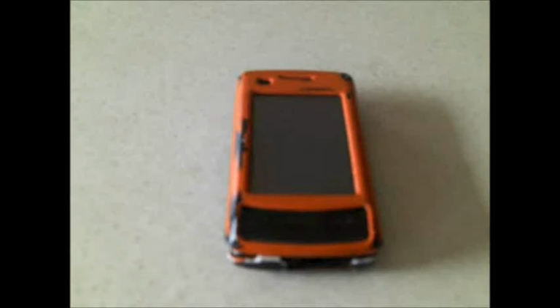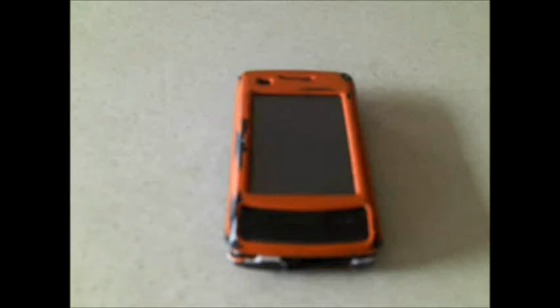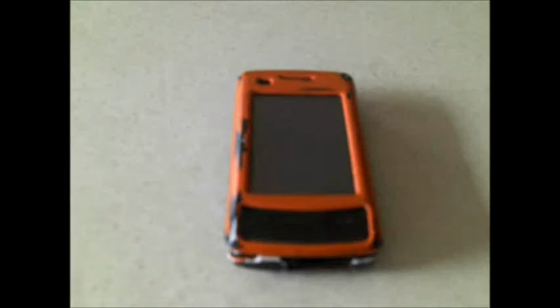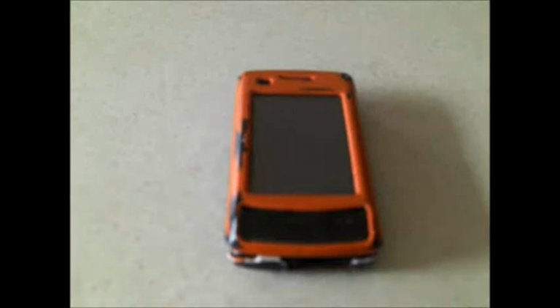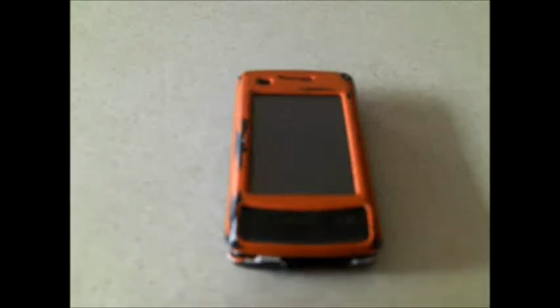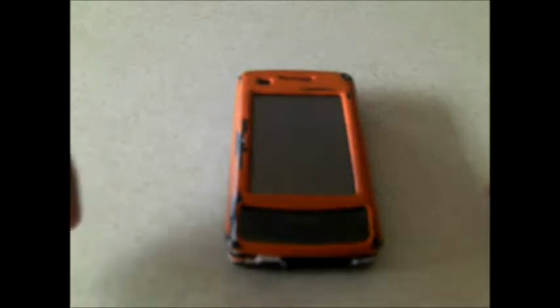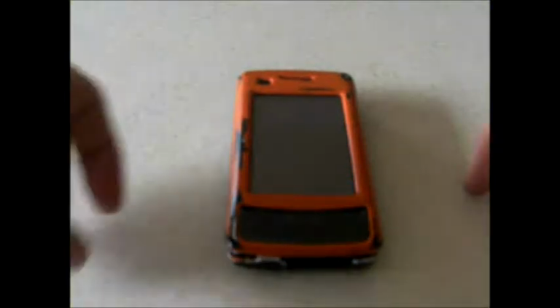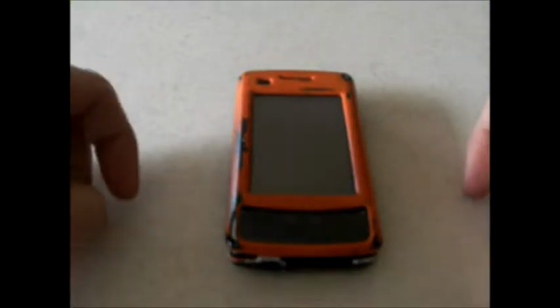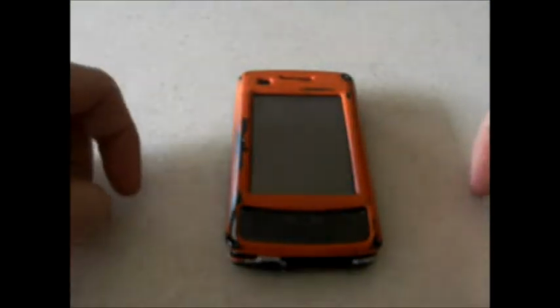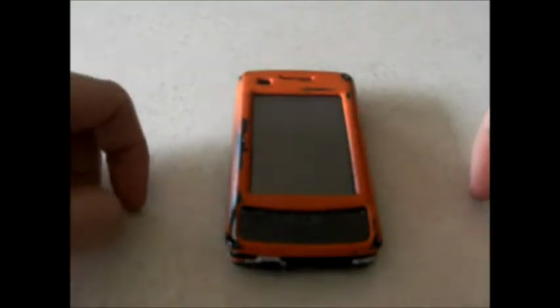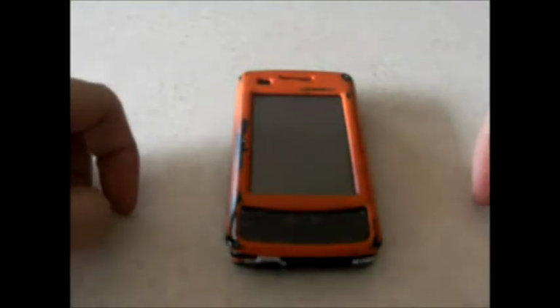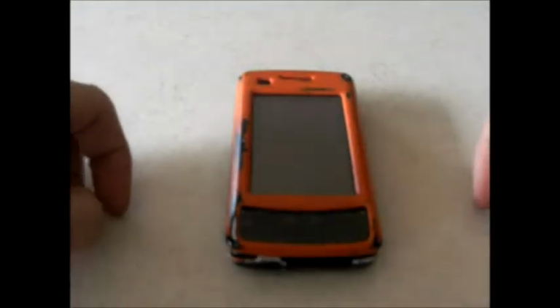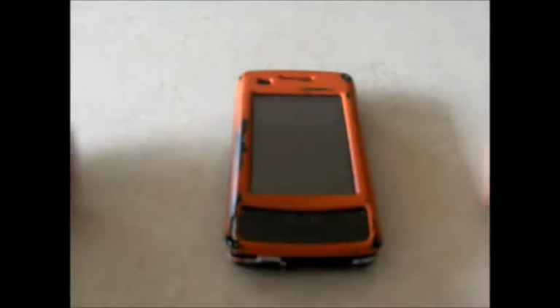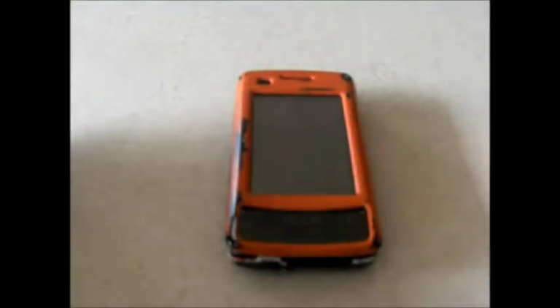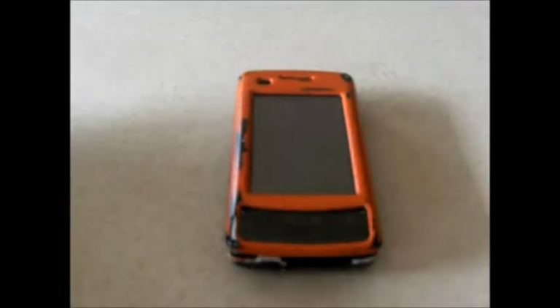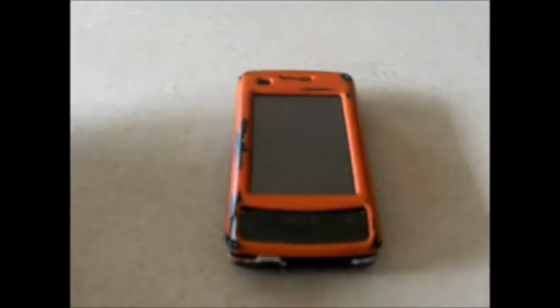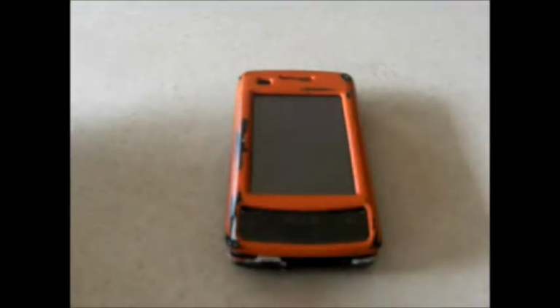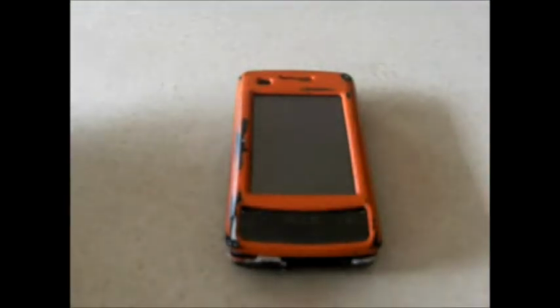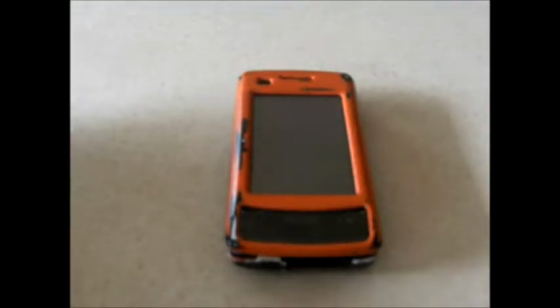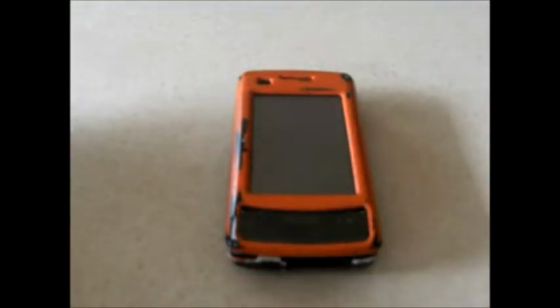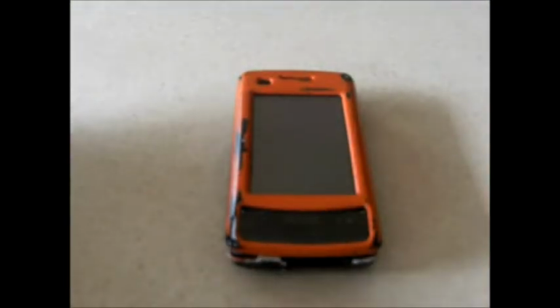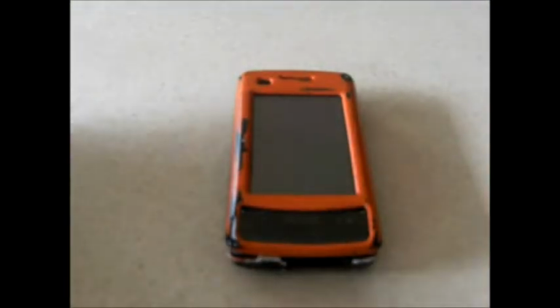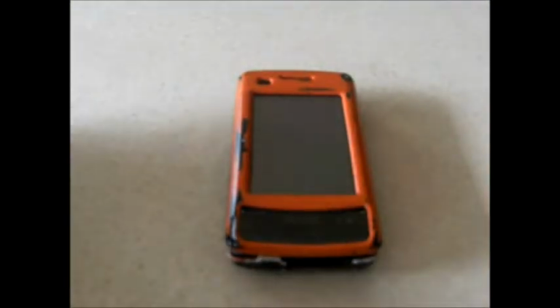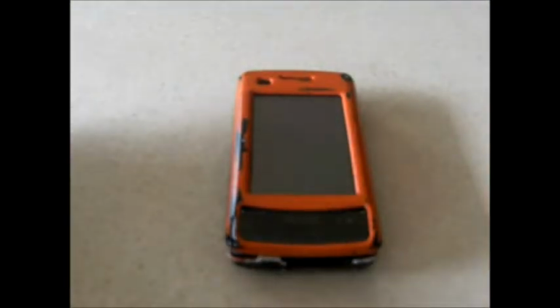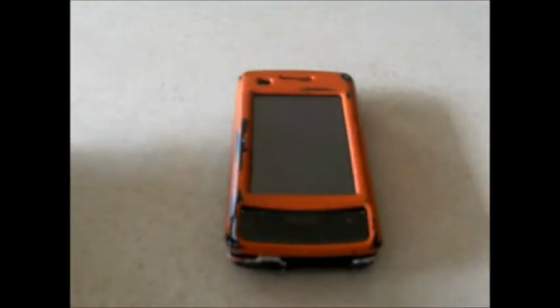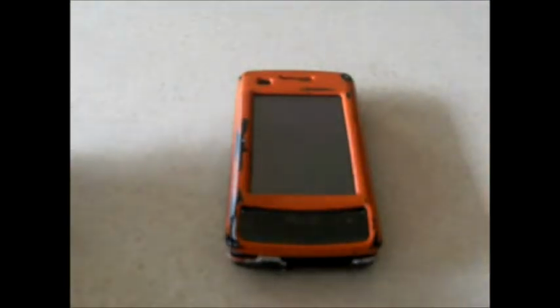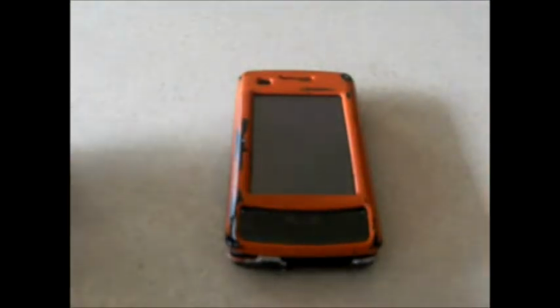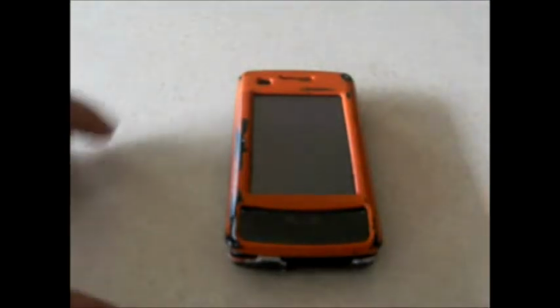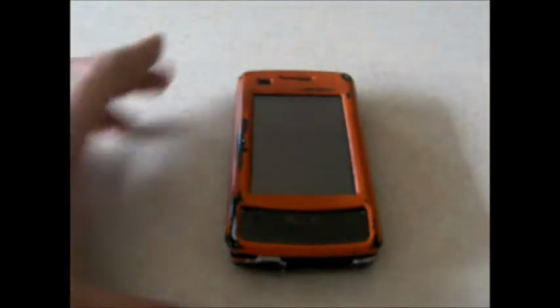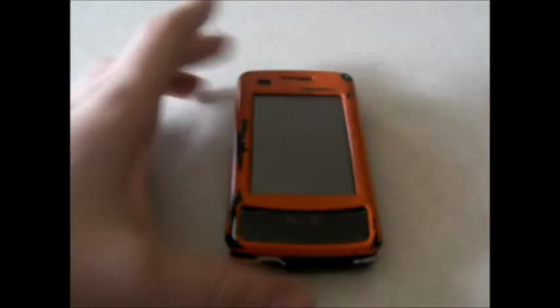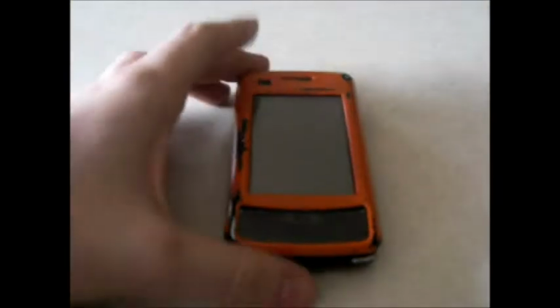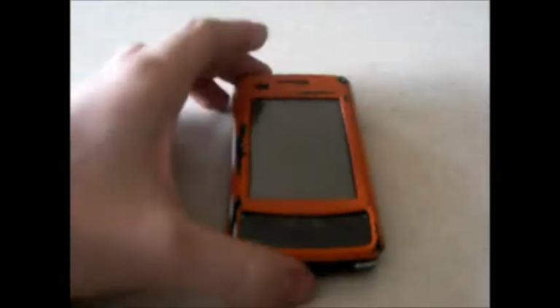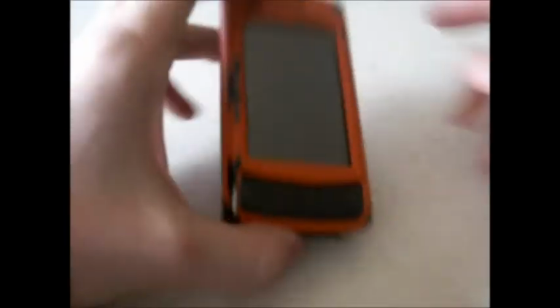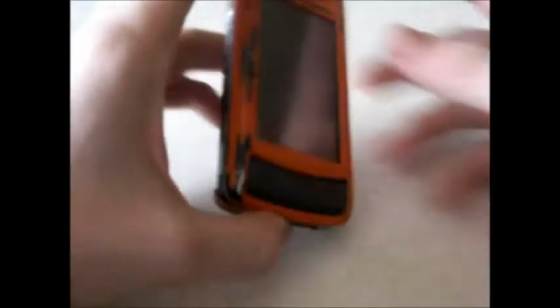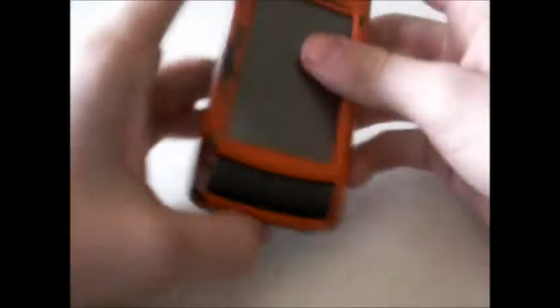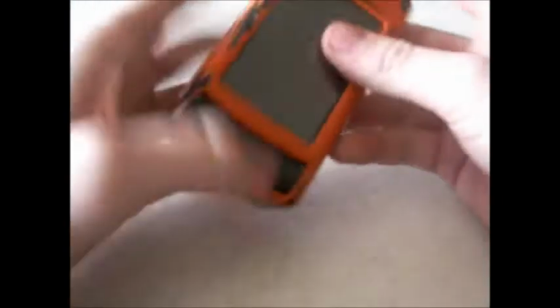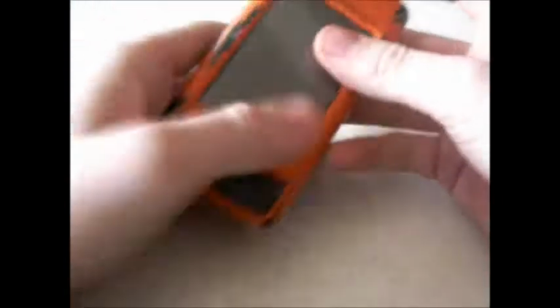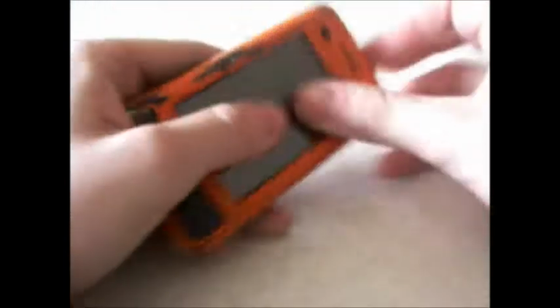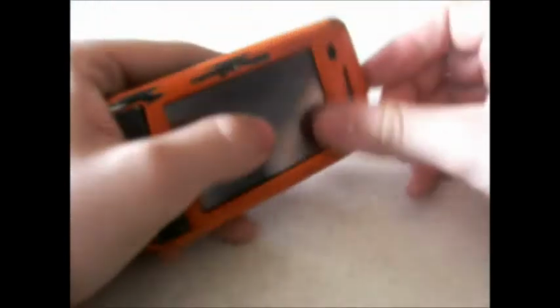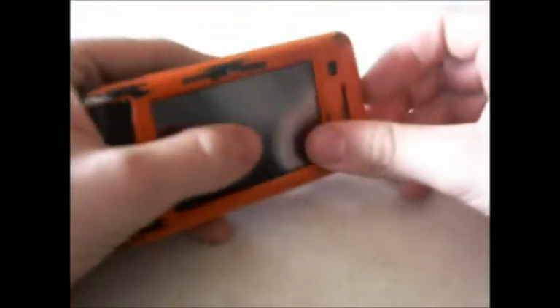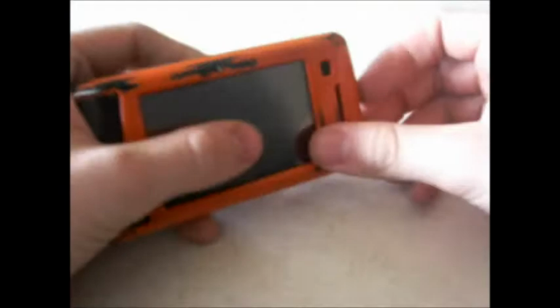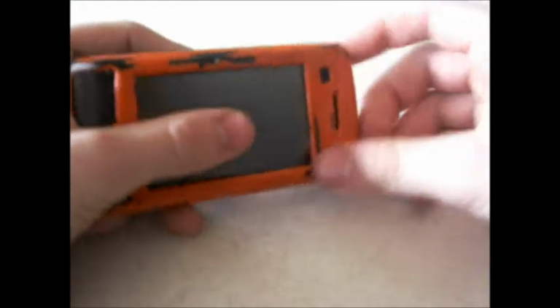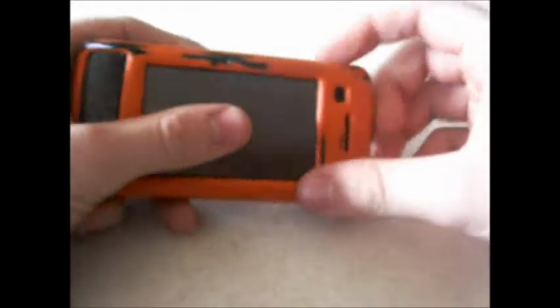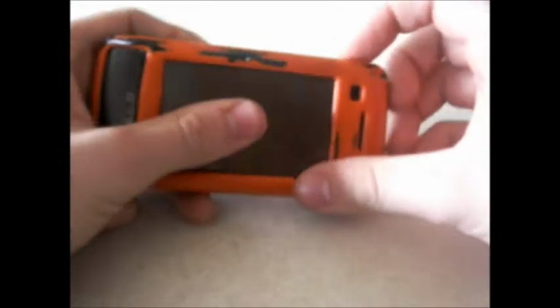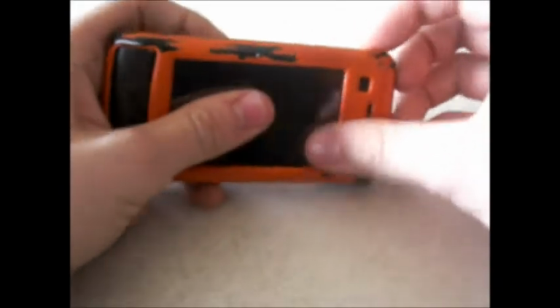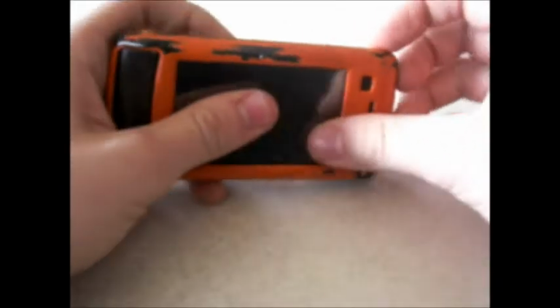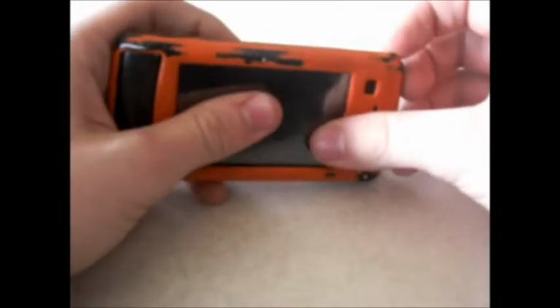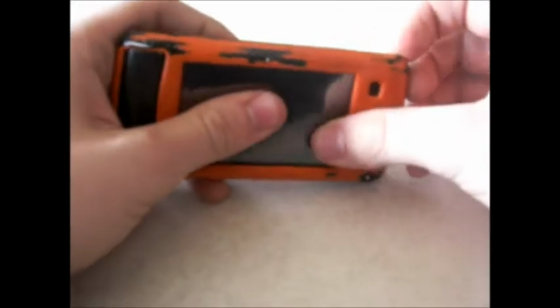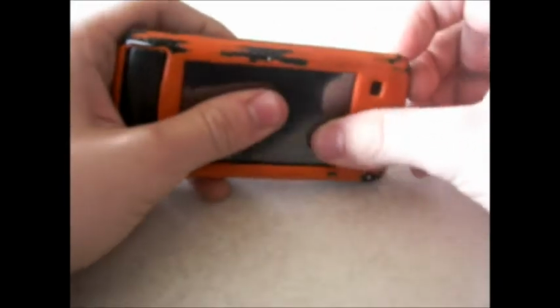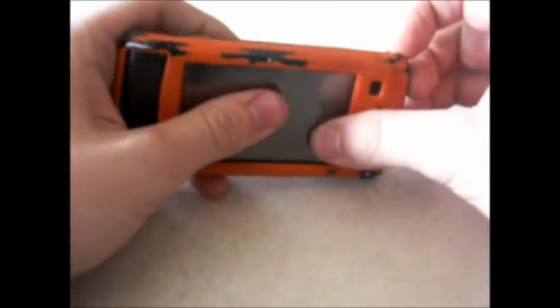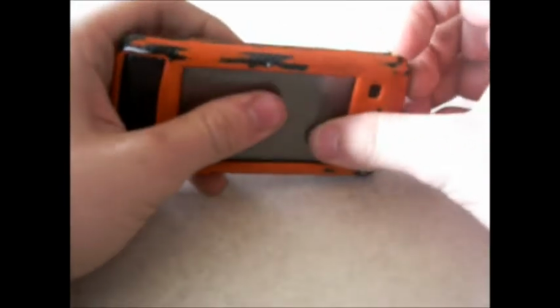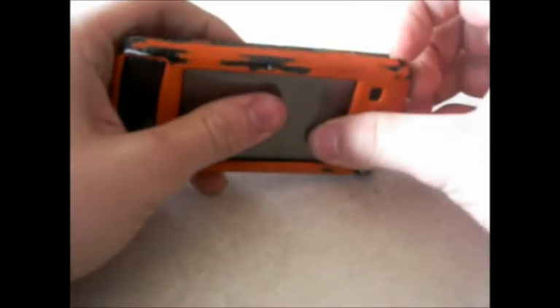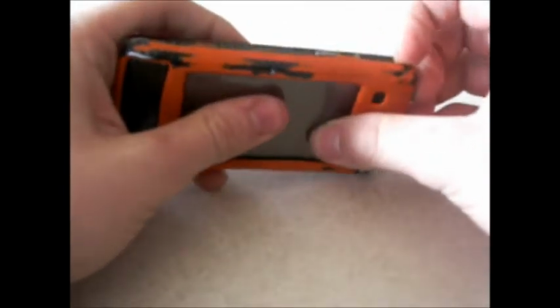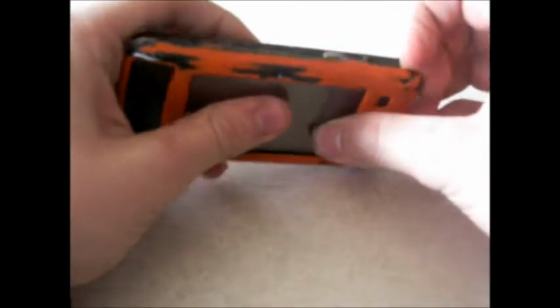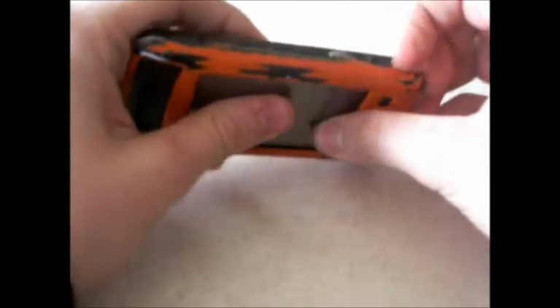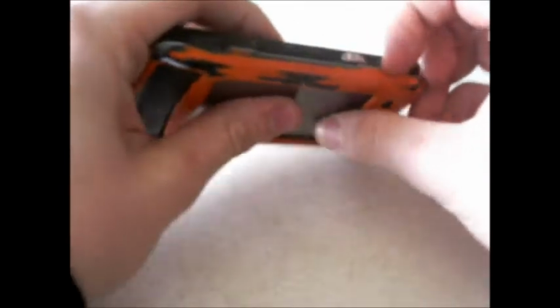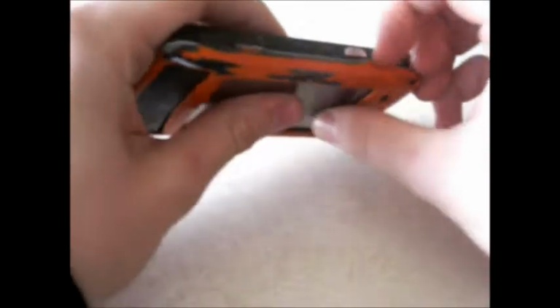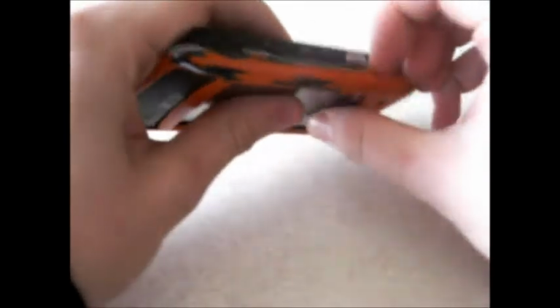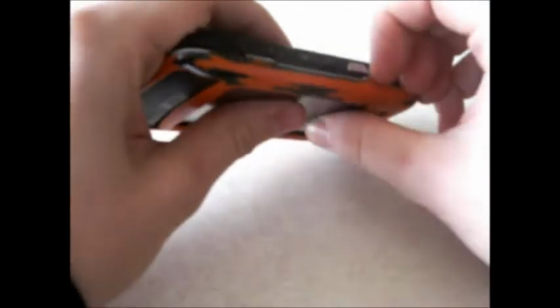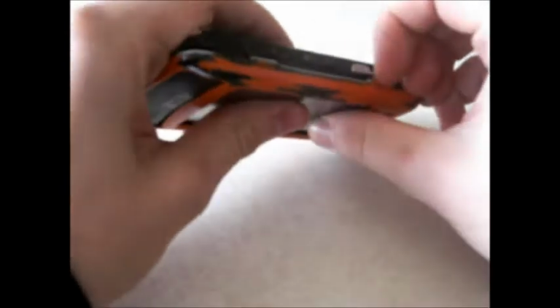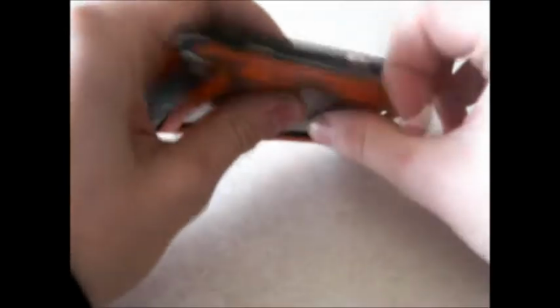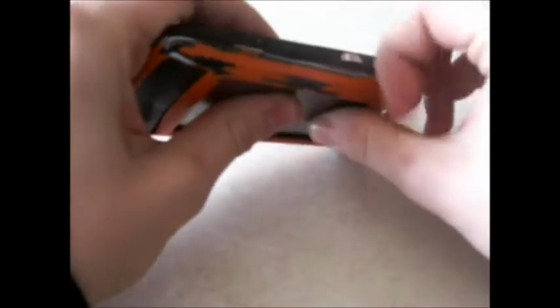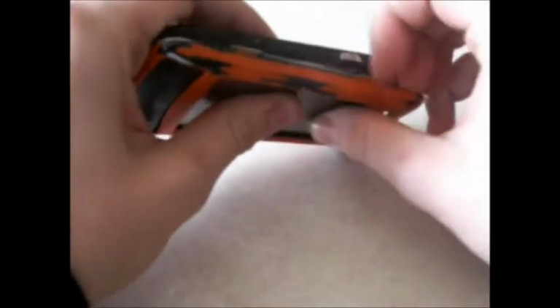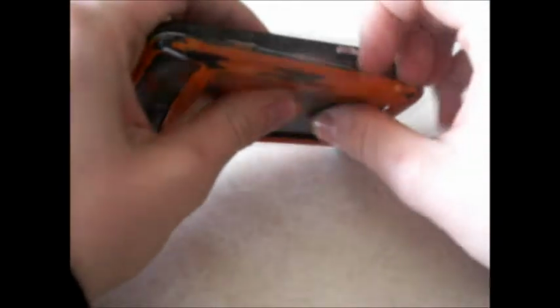In this video I'll be showing you how to increase your battery life on your cell phone. First, you've got to take the front part of this phone apart.